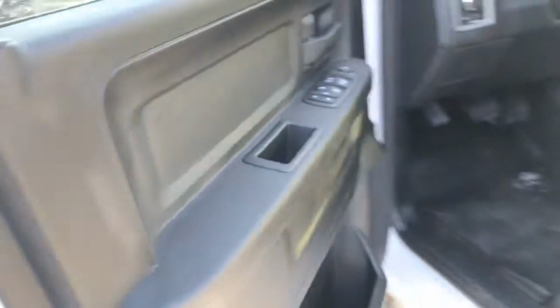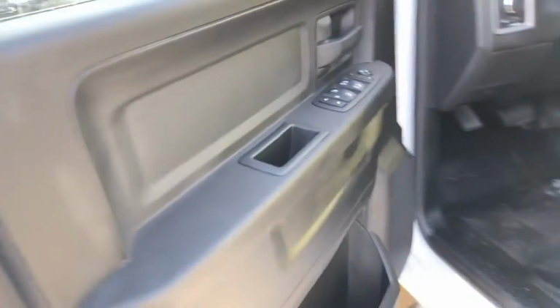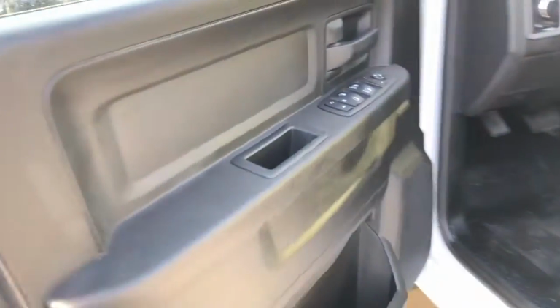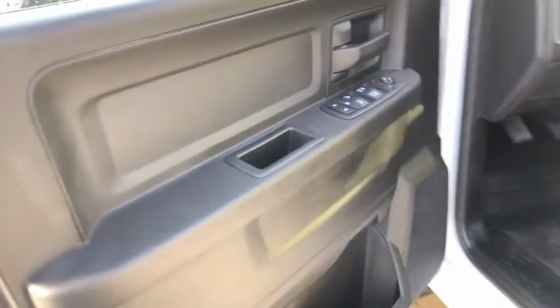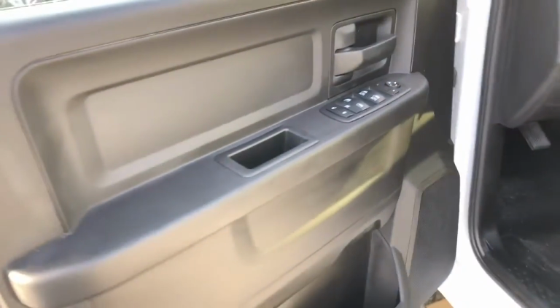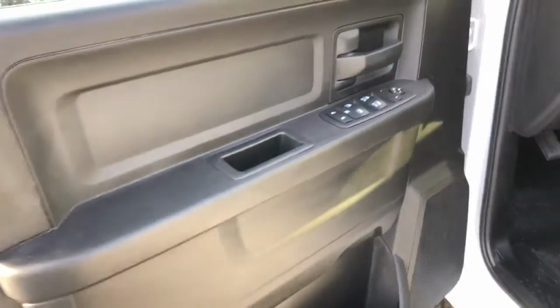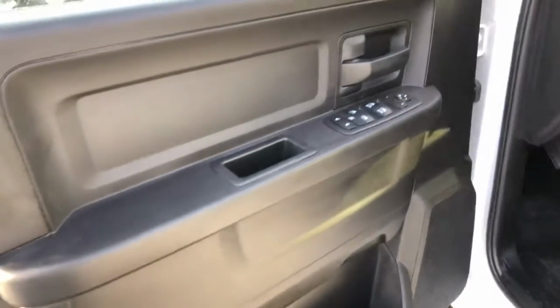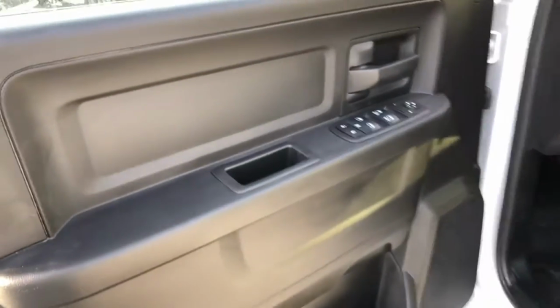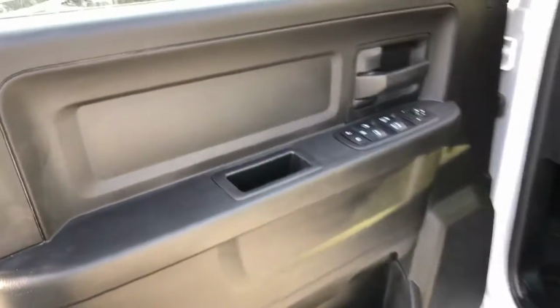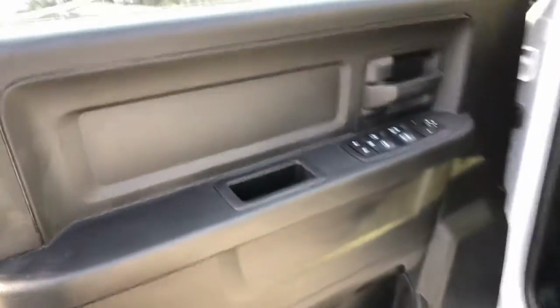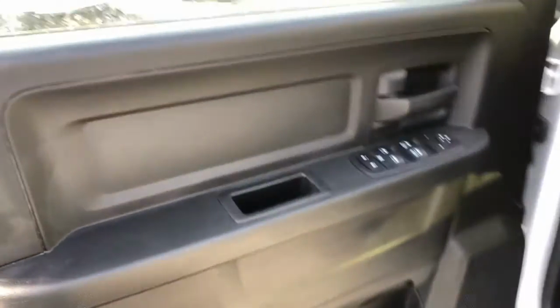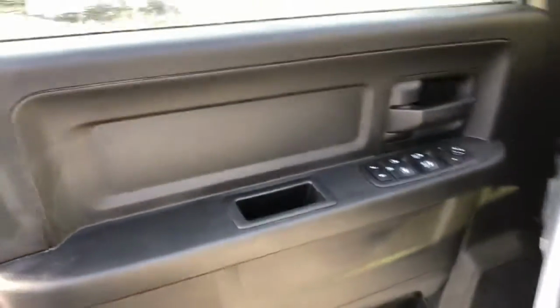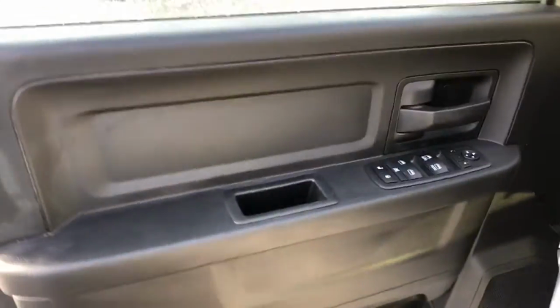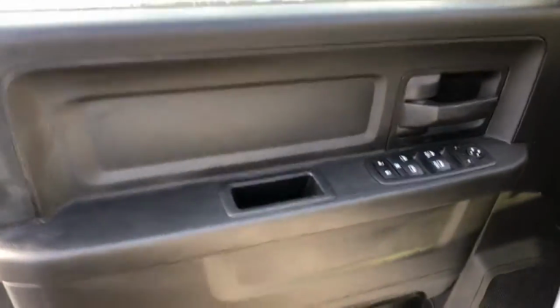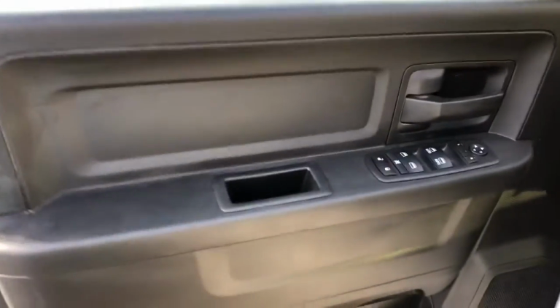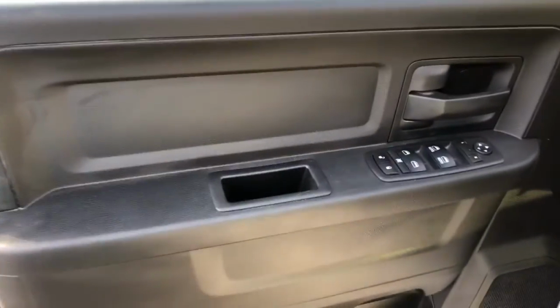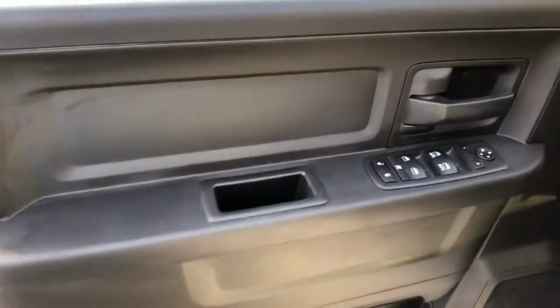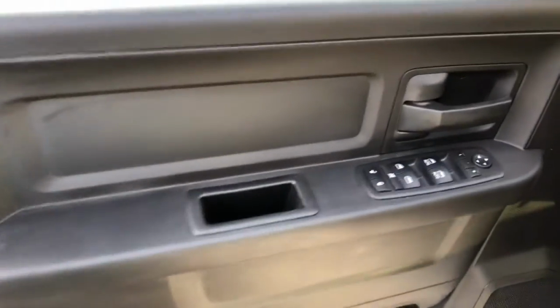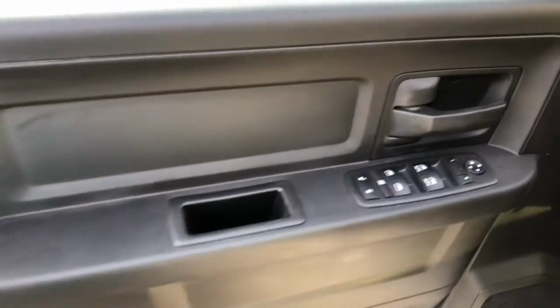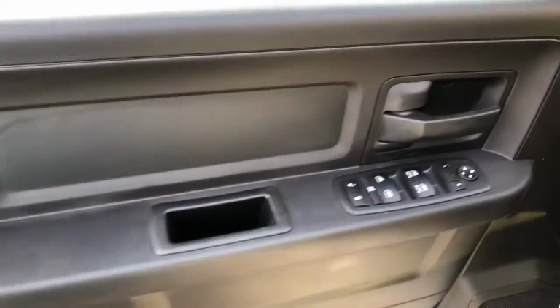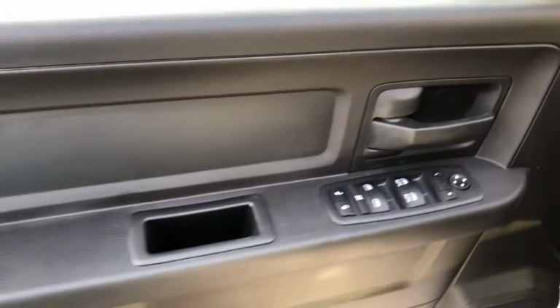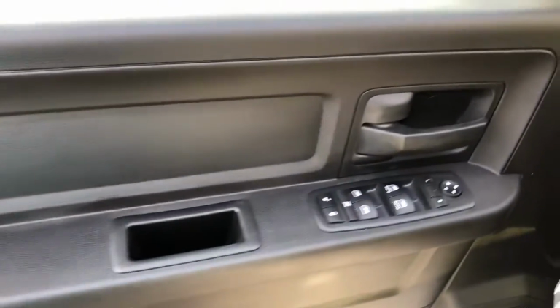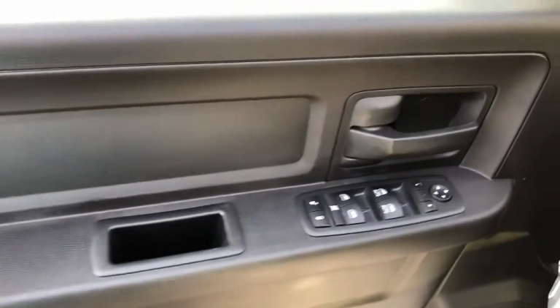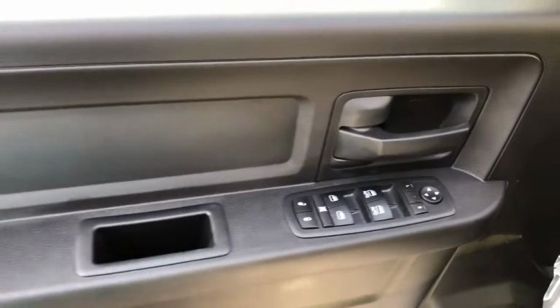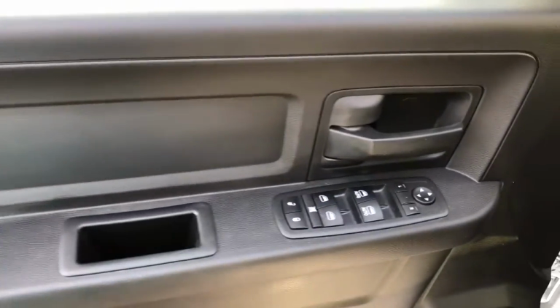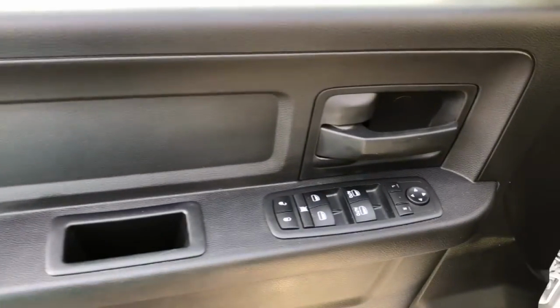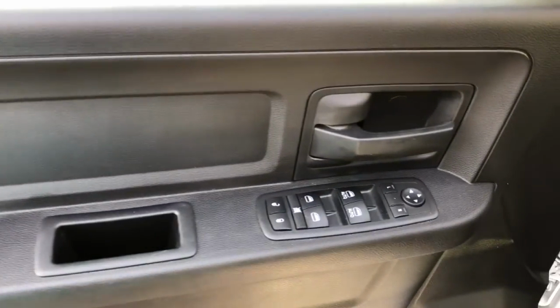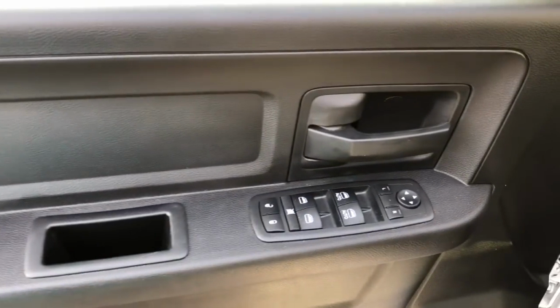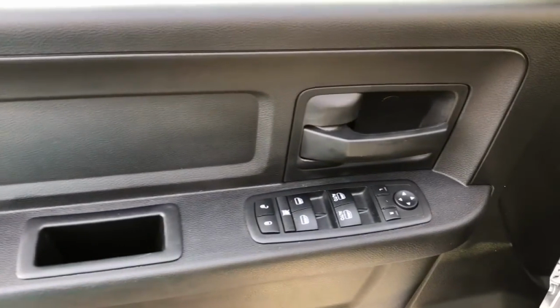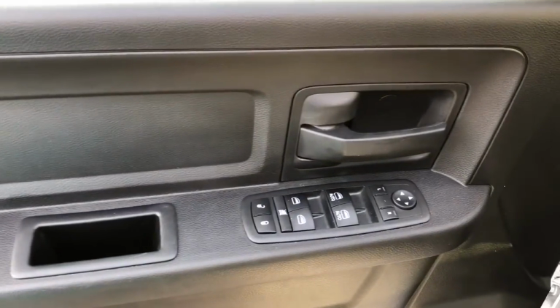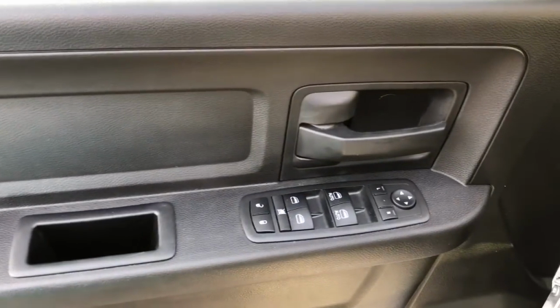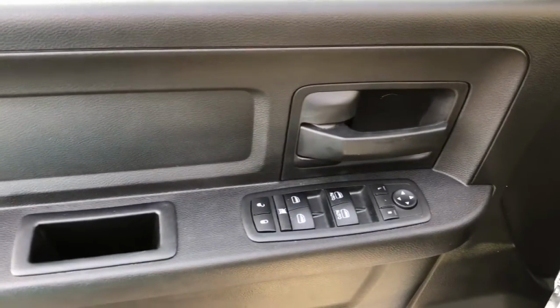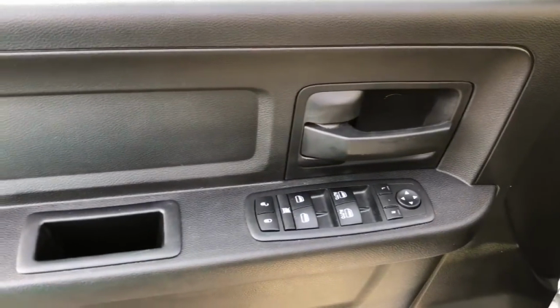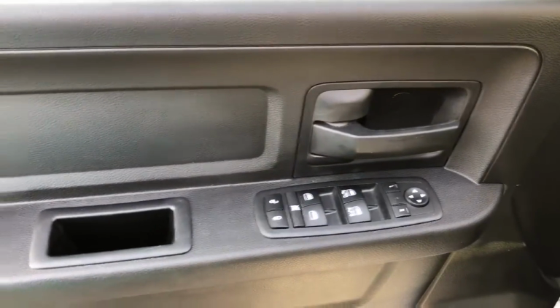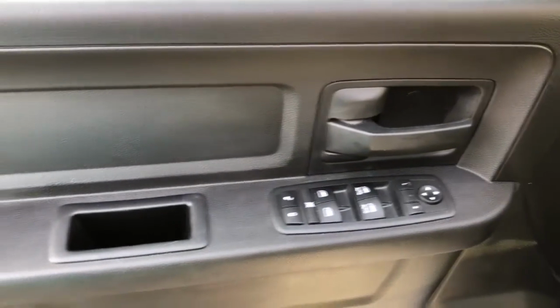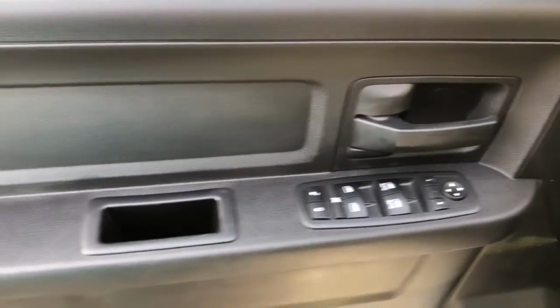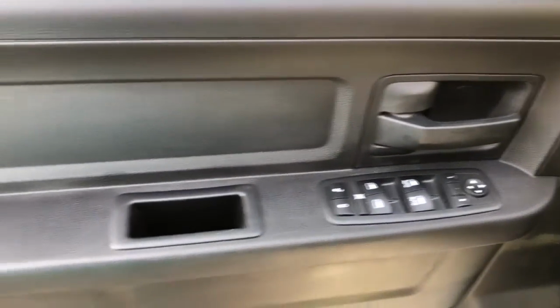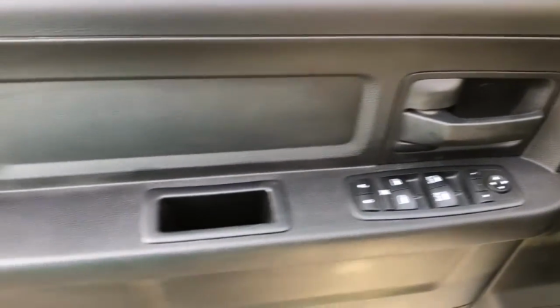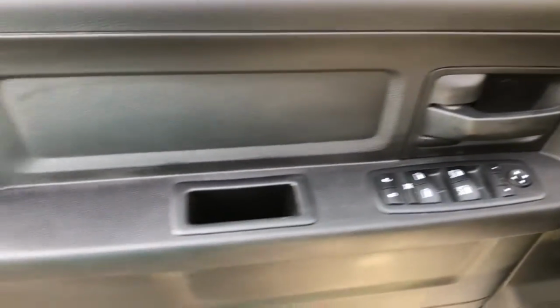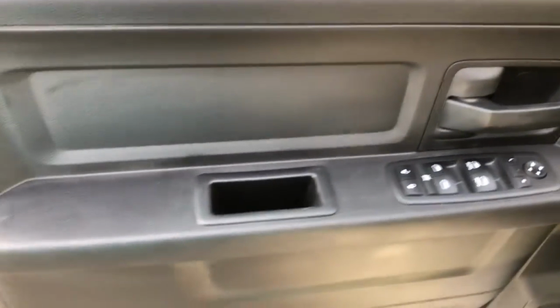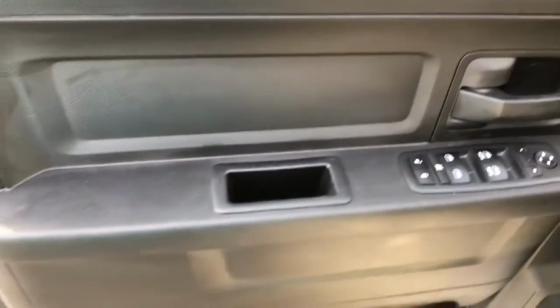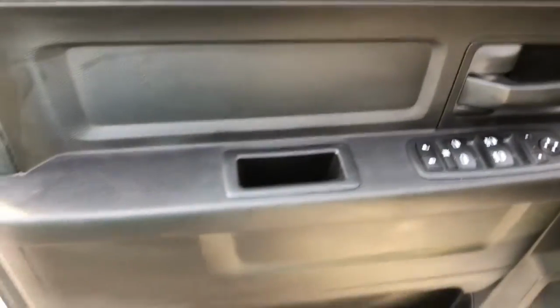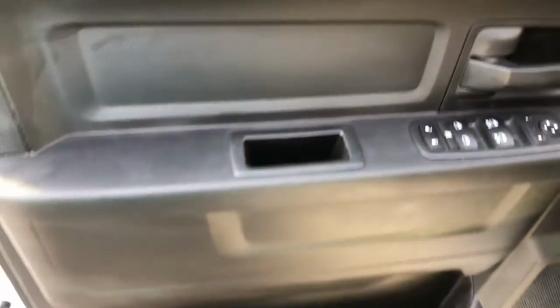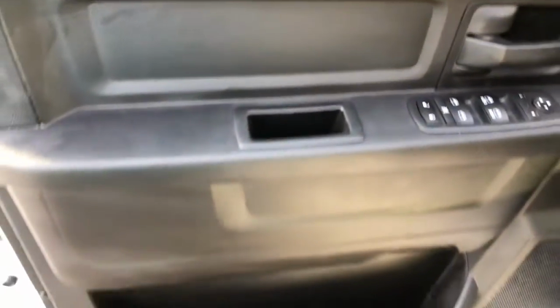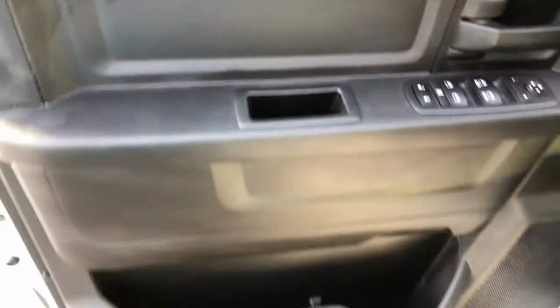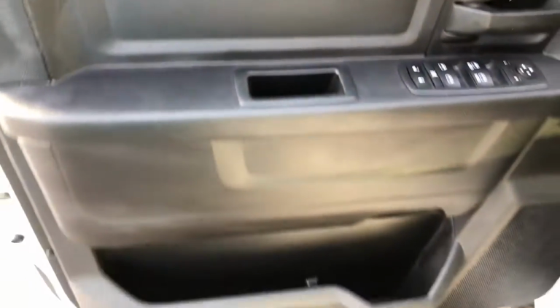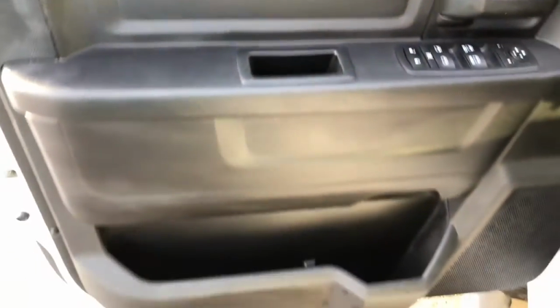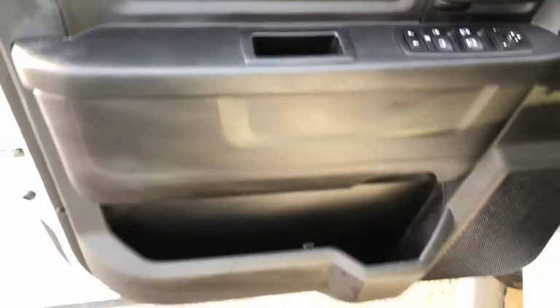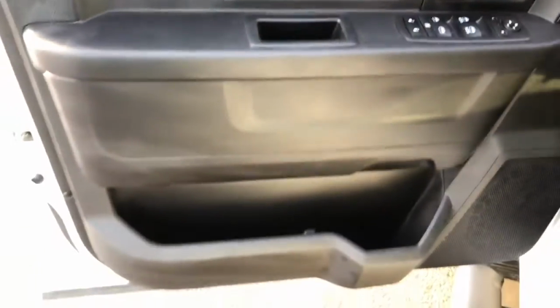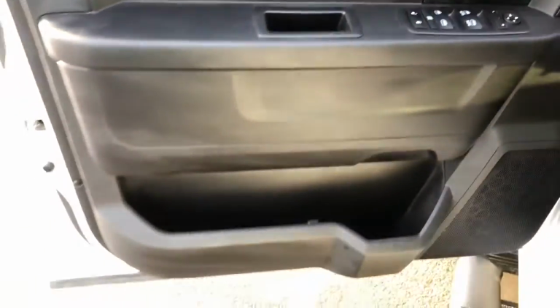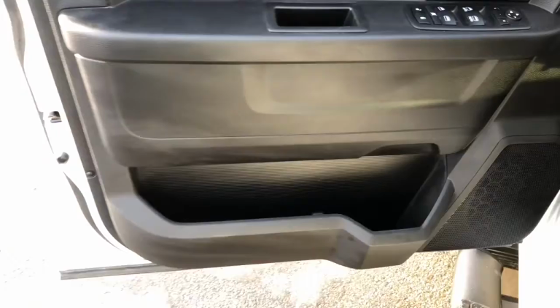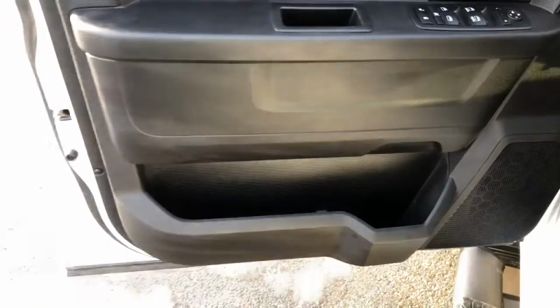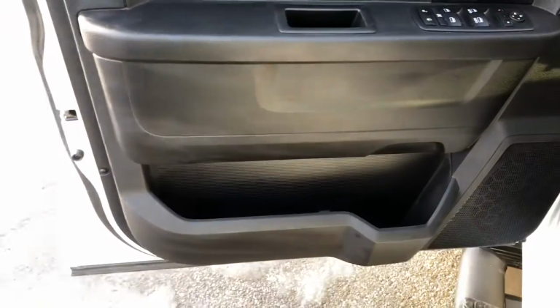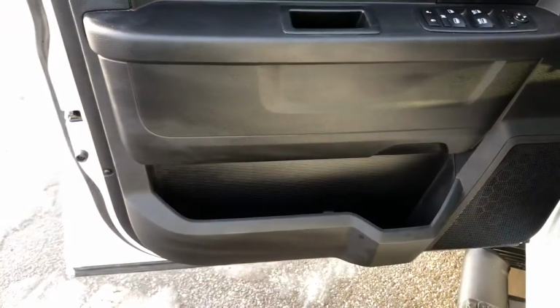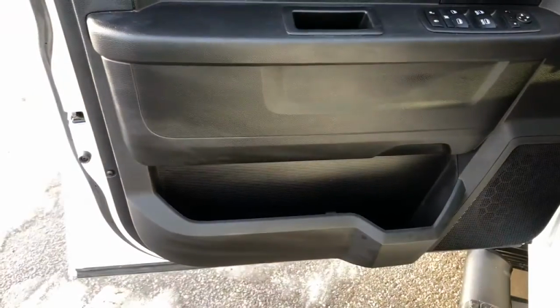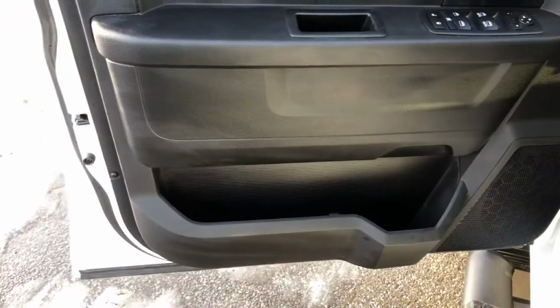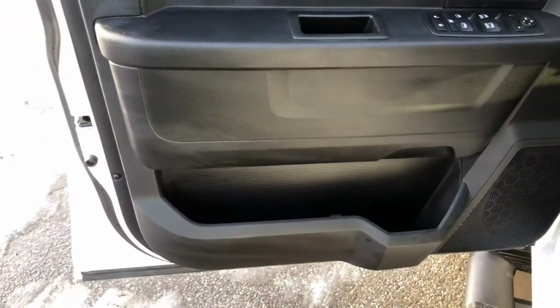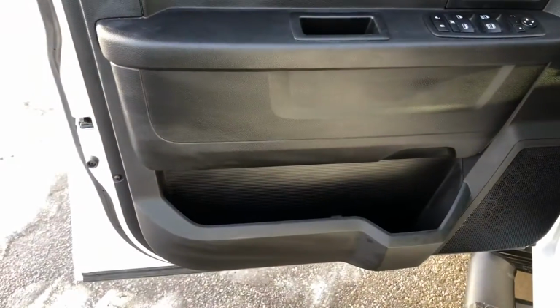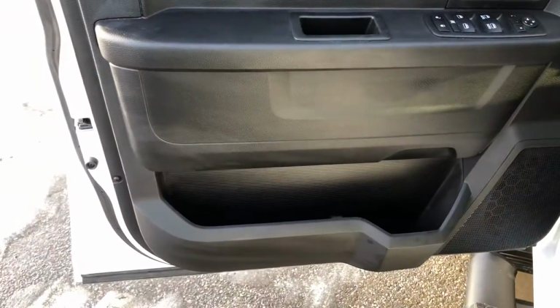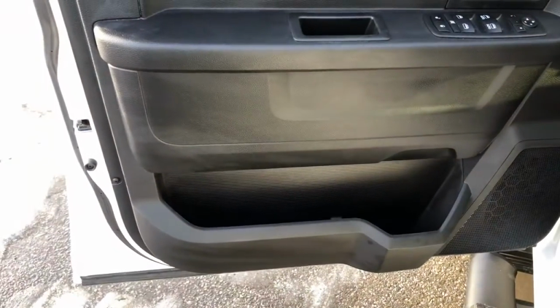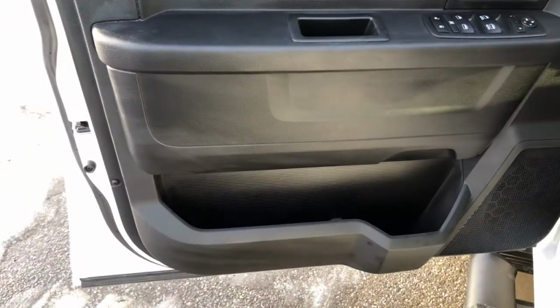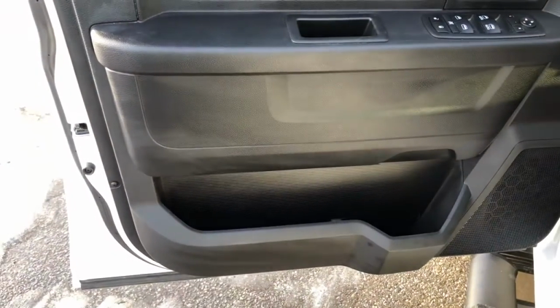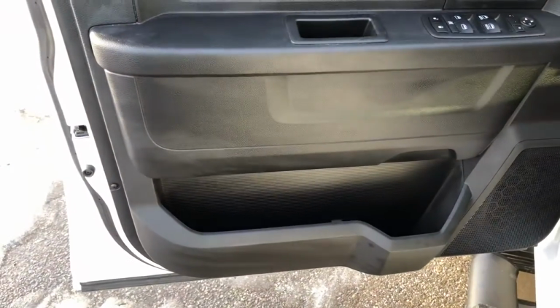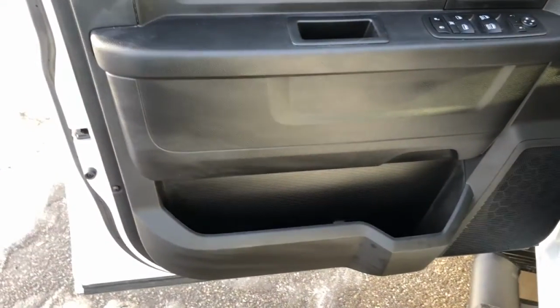Heading into the driver's door, we can see that it has power locks, windows, as well as mirrors, and some extra storage space.